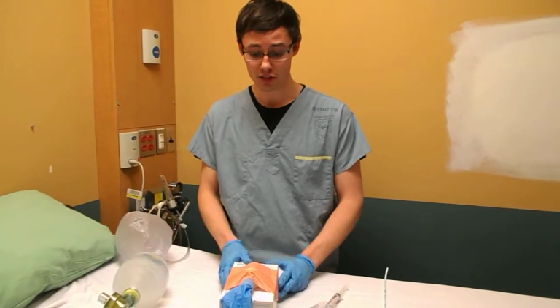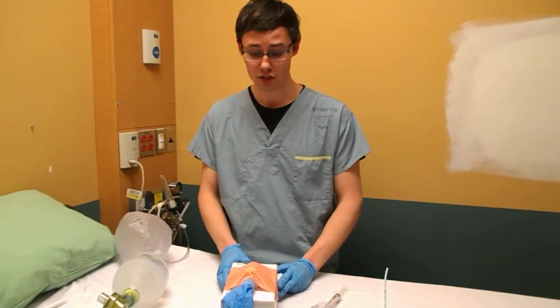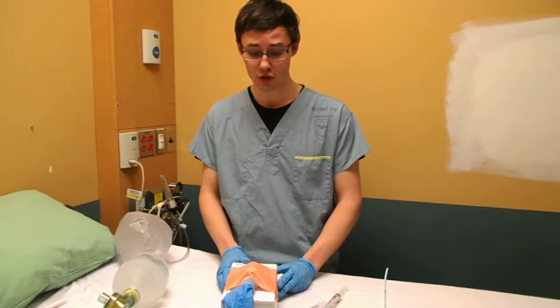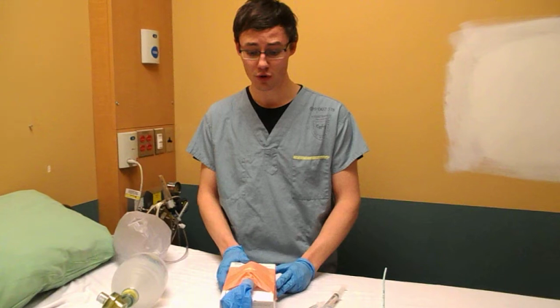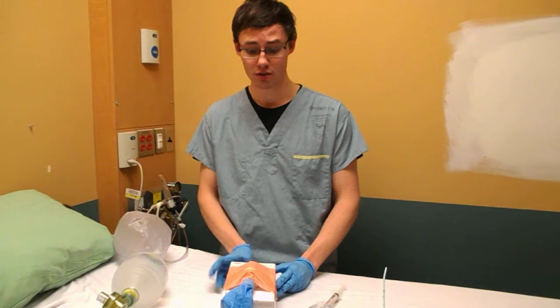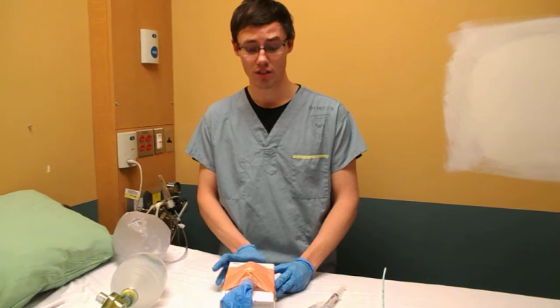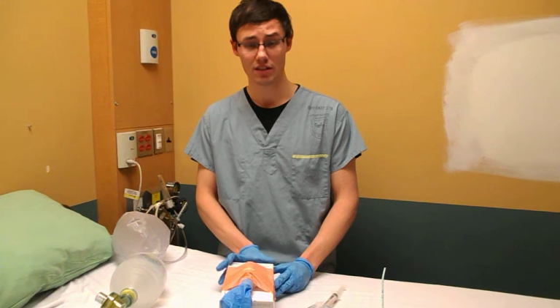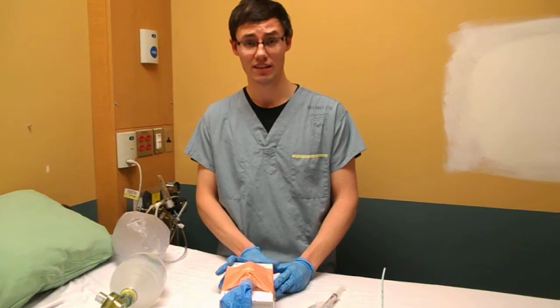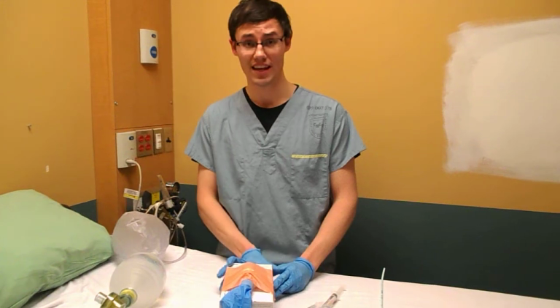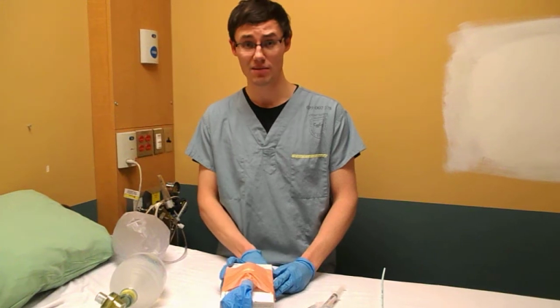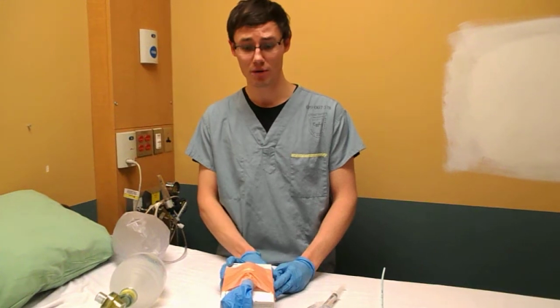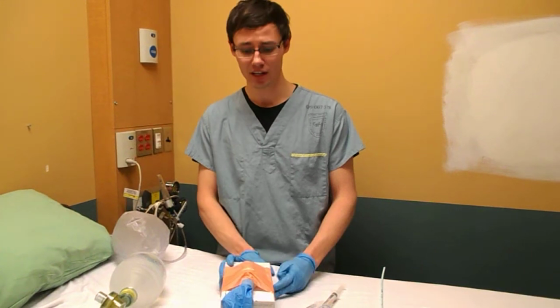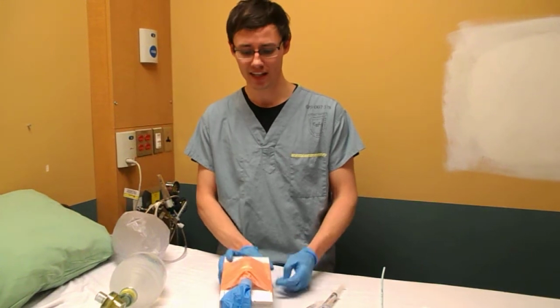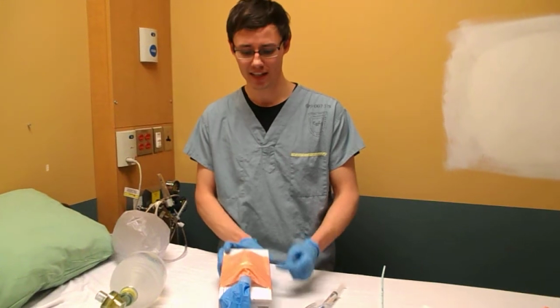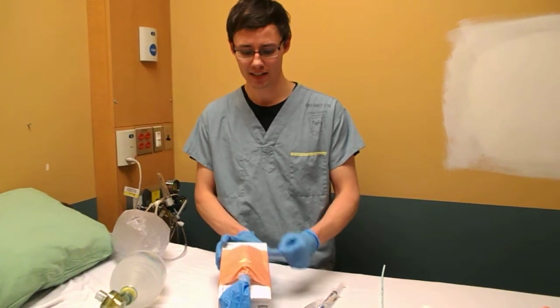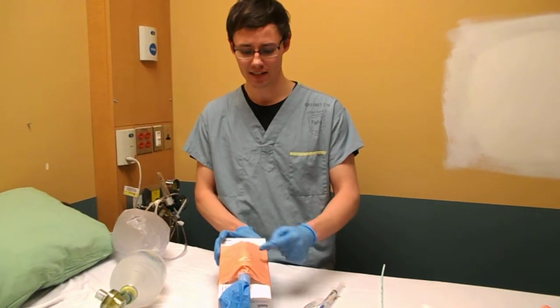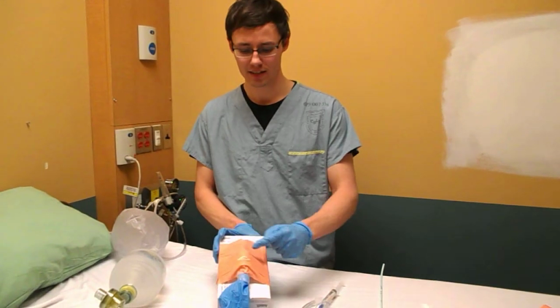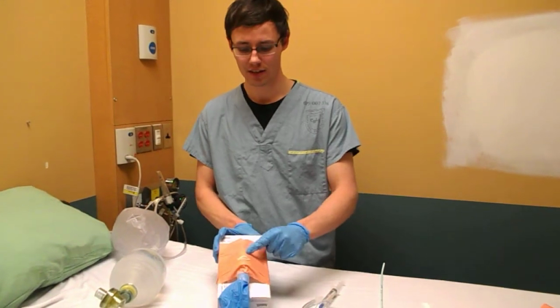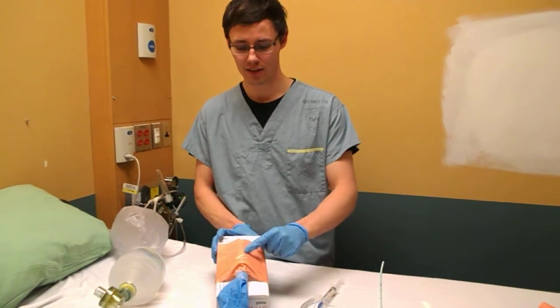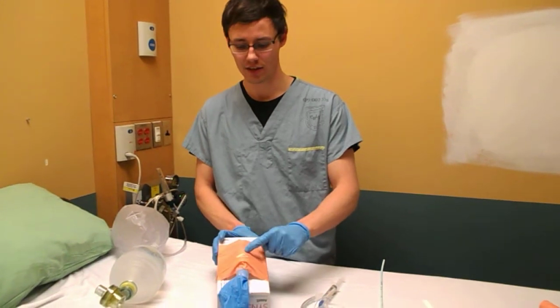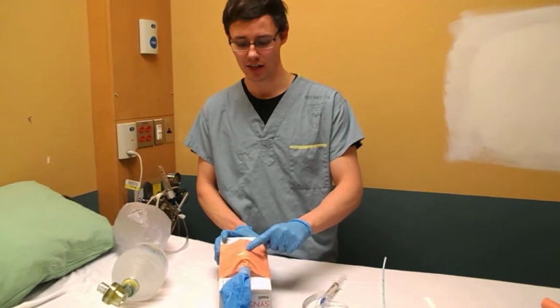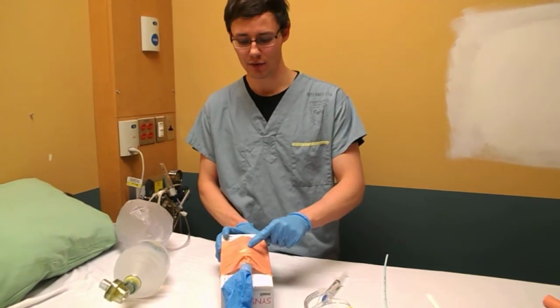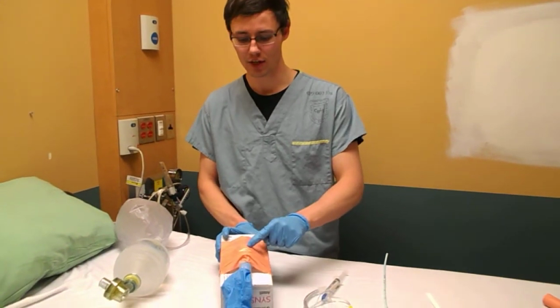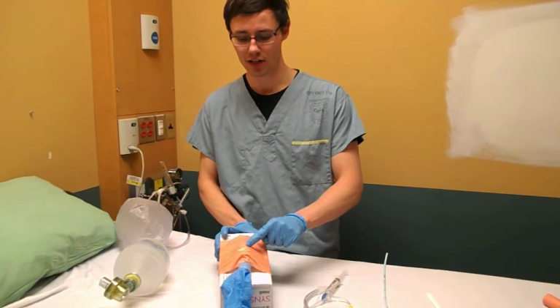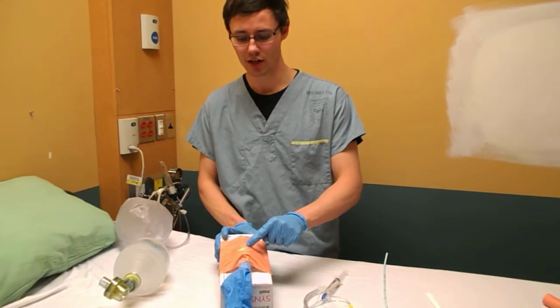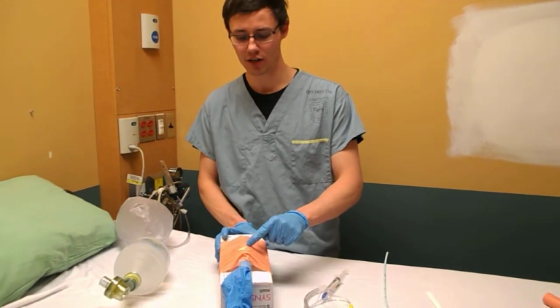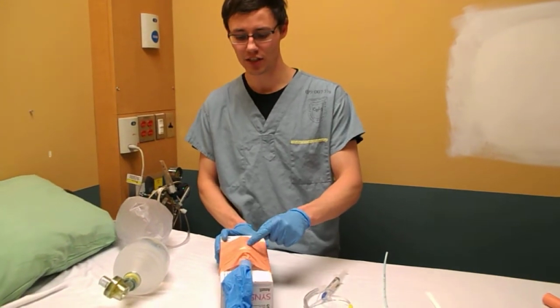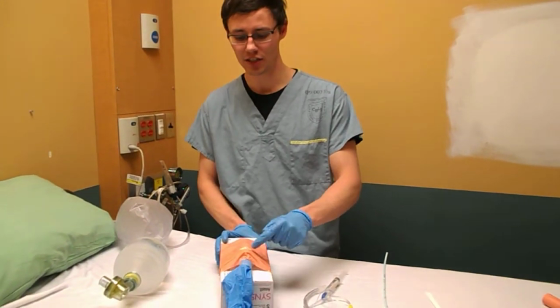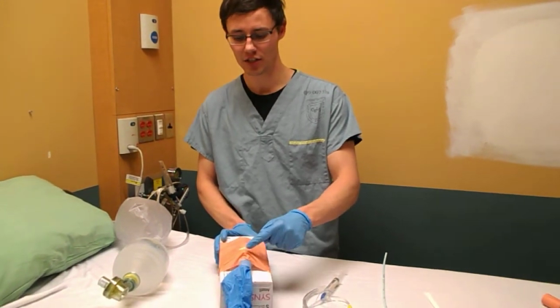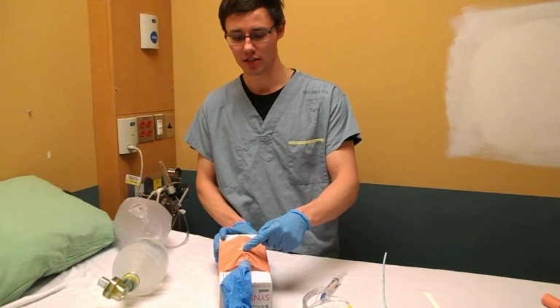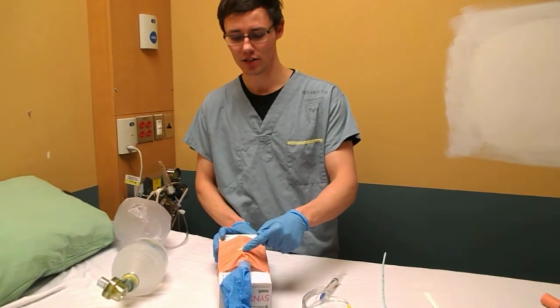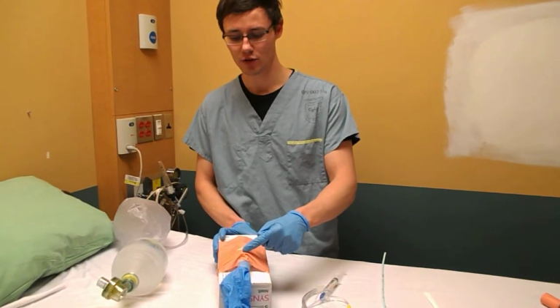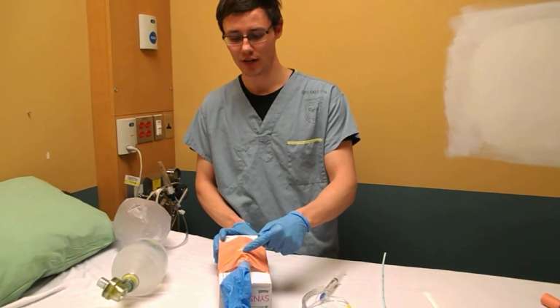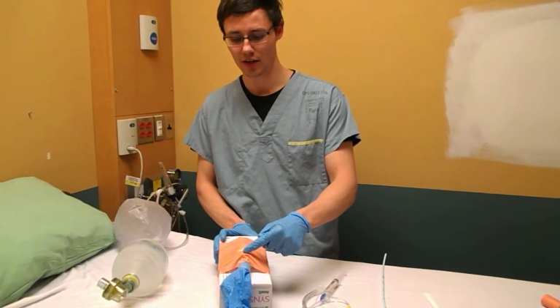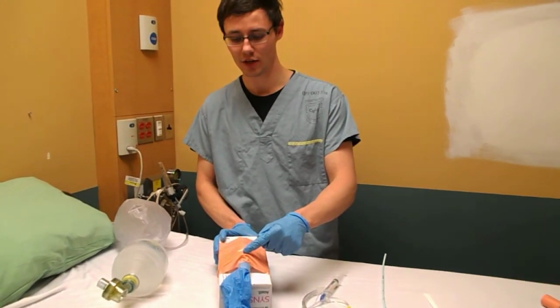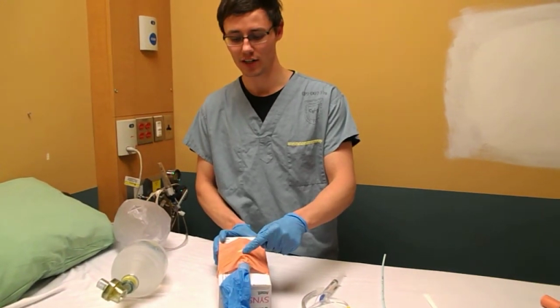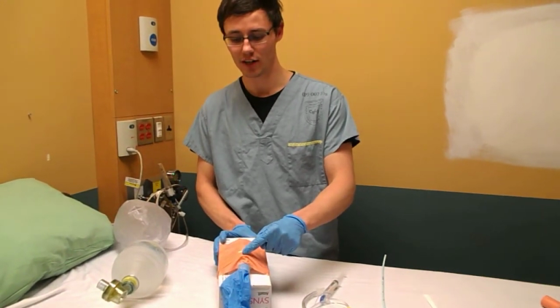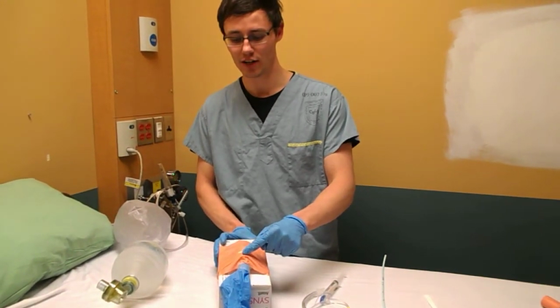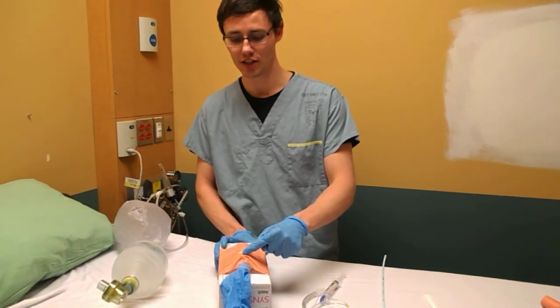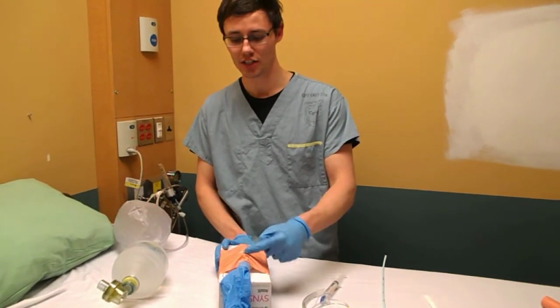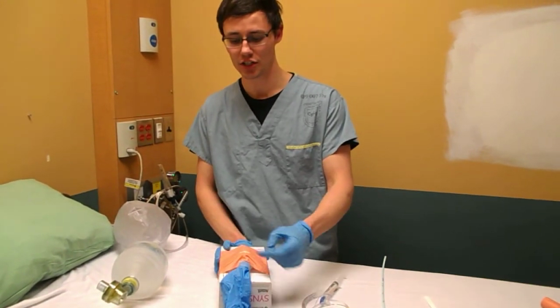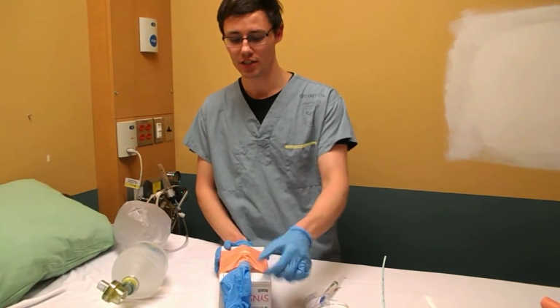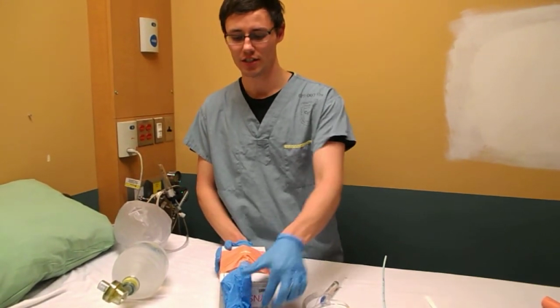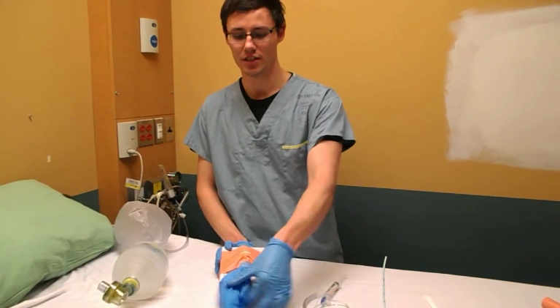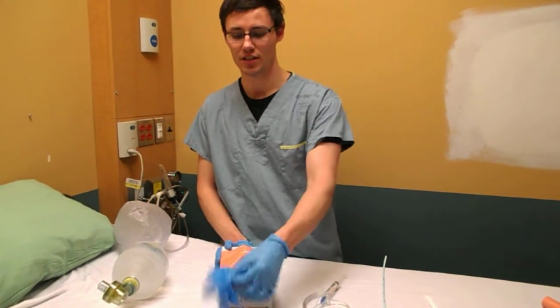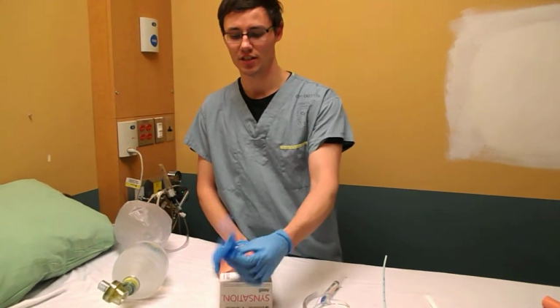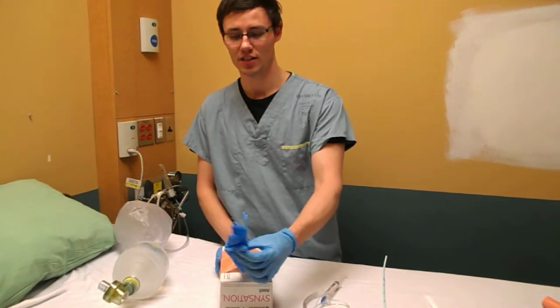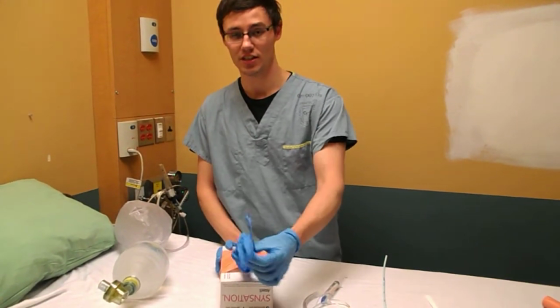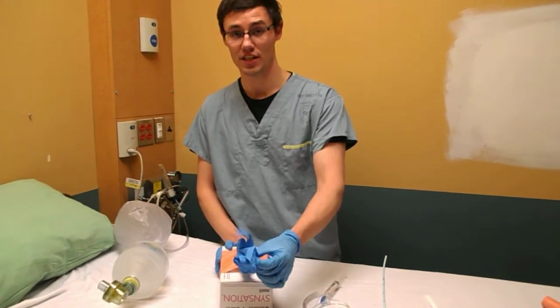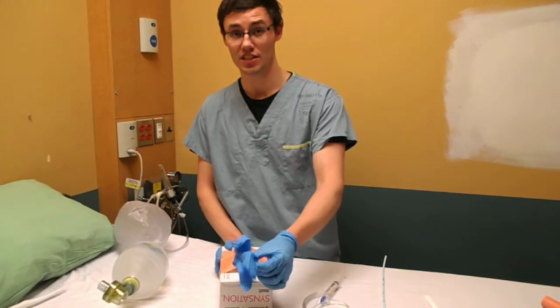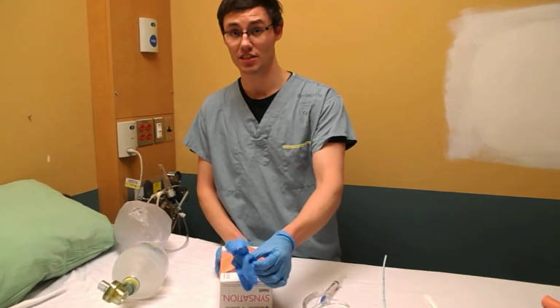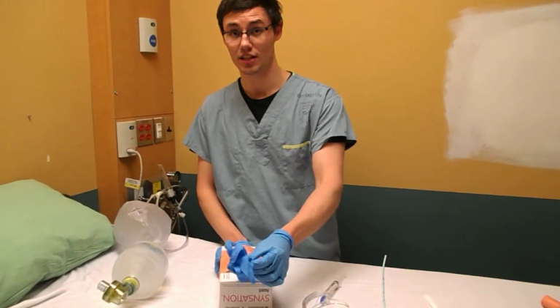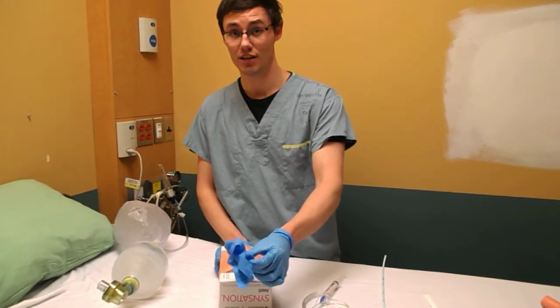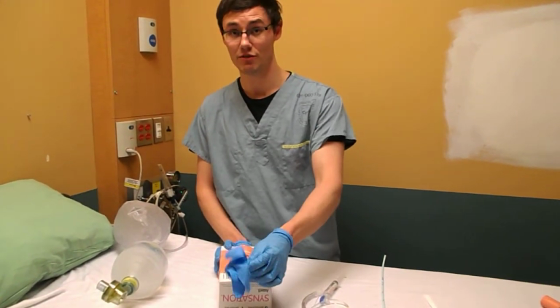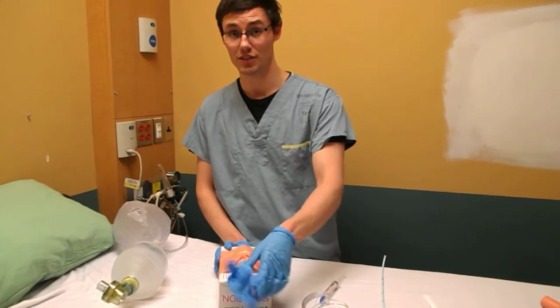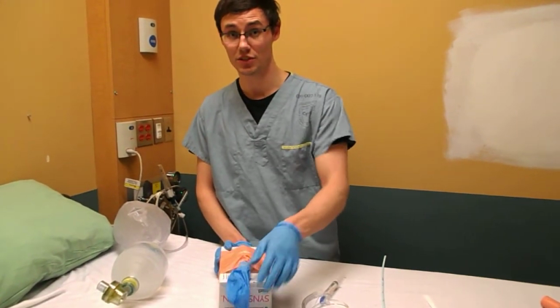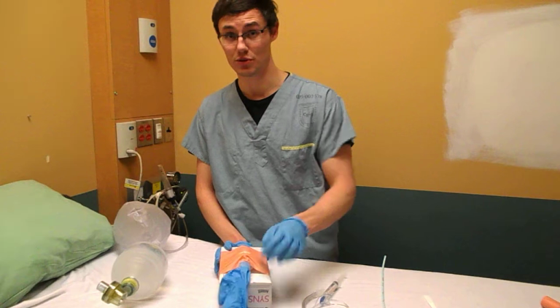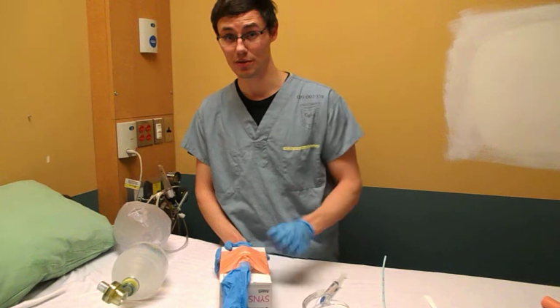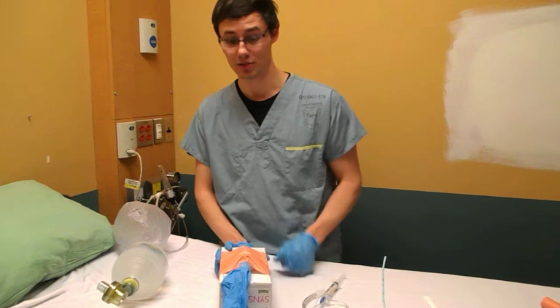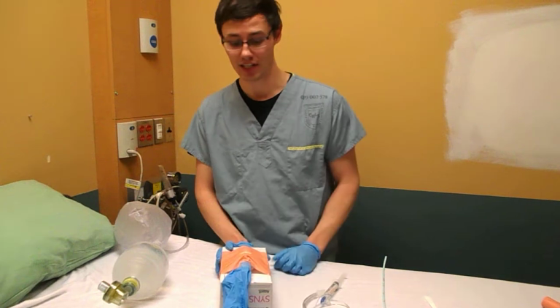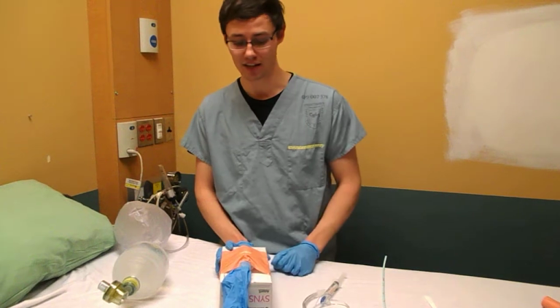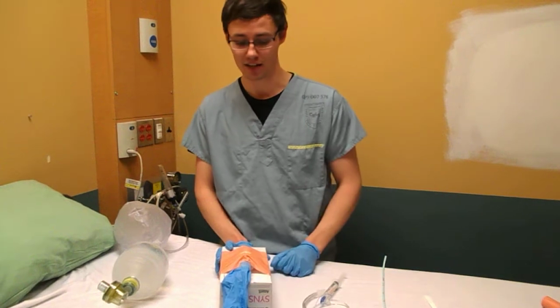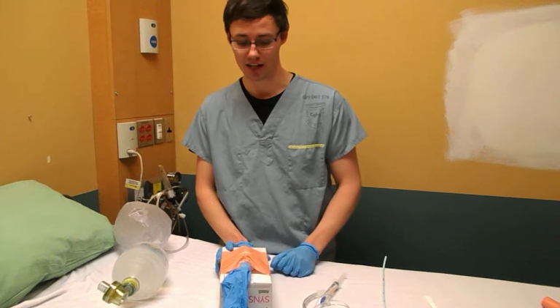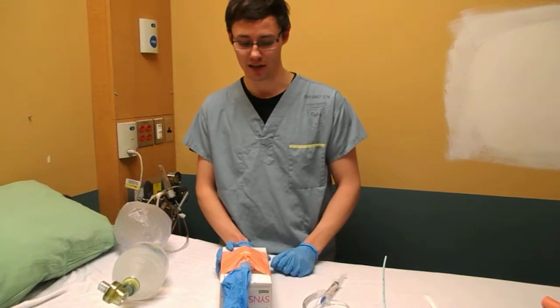Landmarking: thyroid cartilage, cricoid cartilage. This glove is to represent a lung.